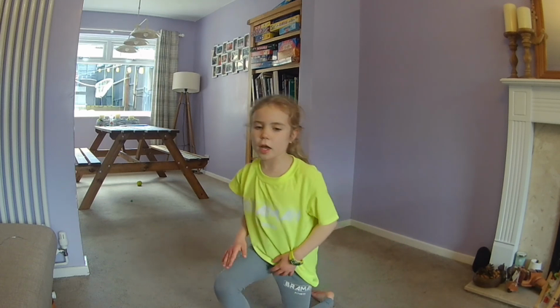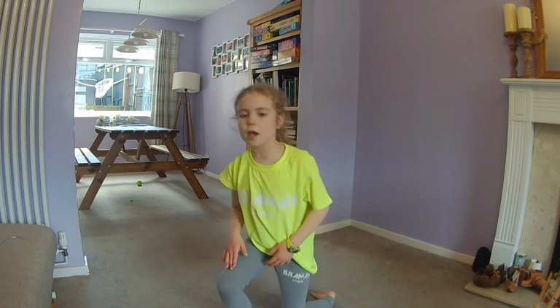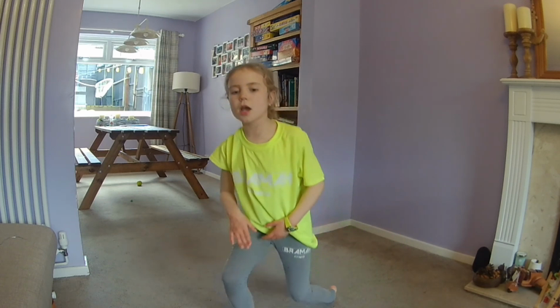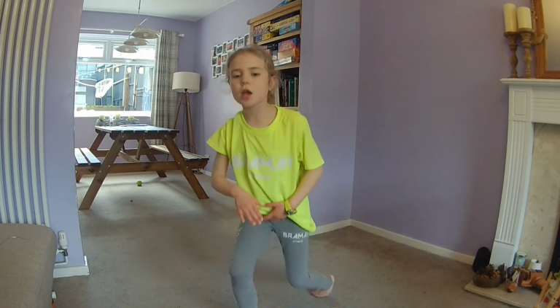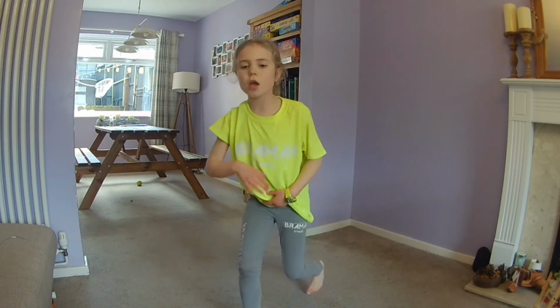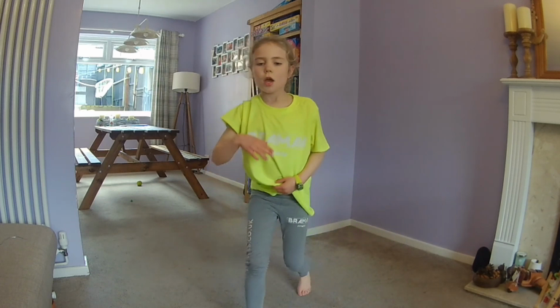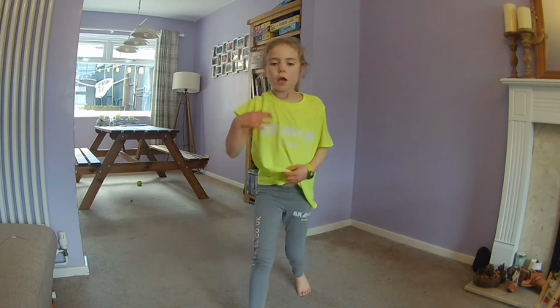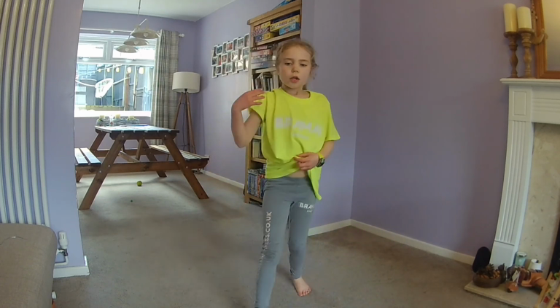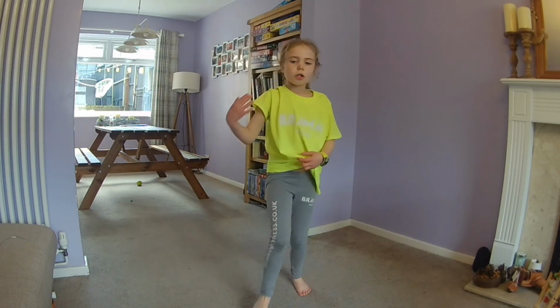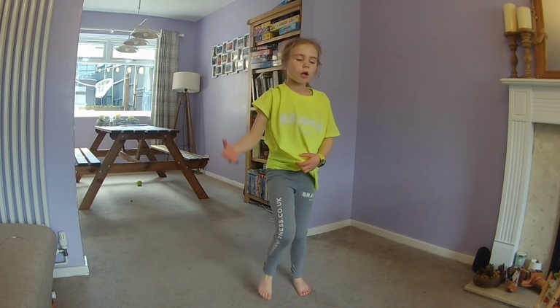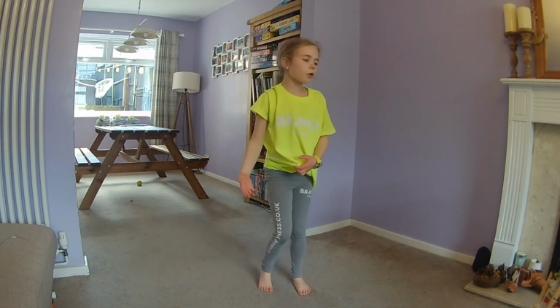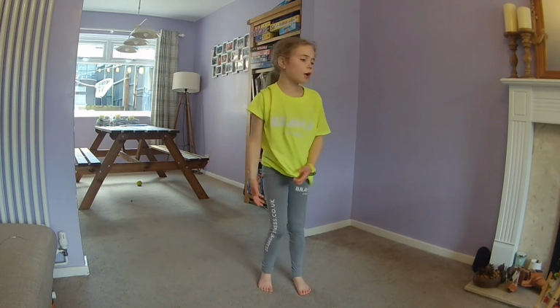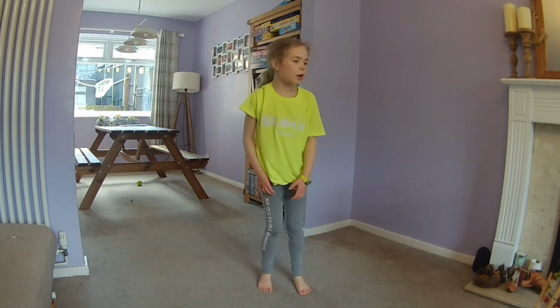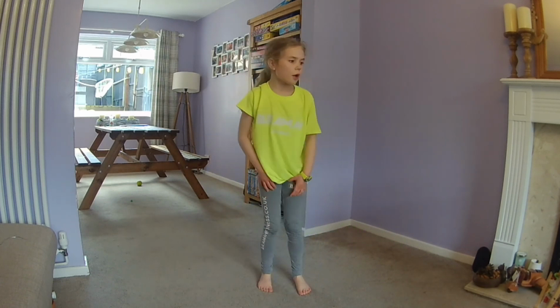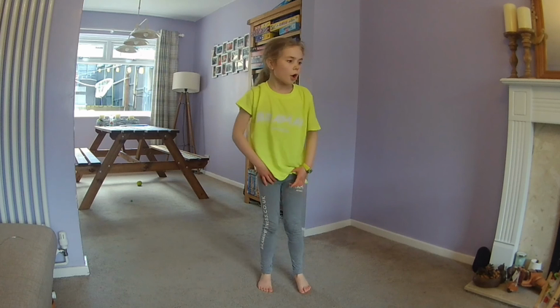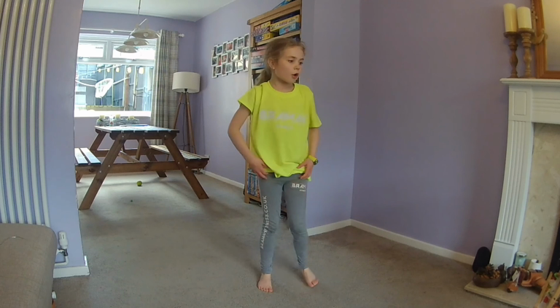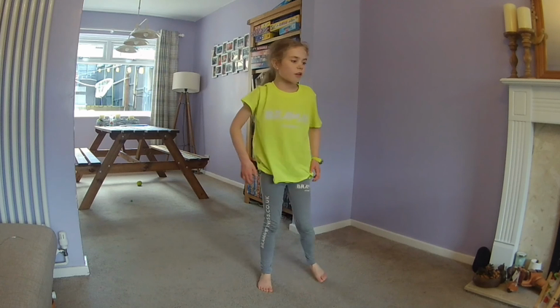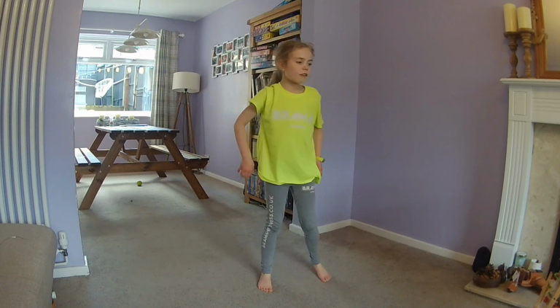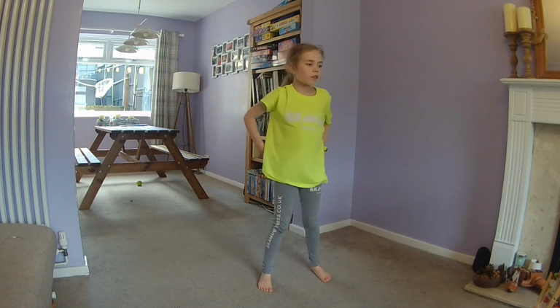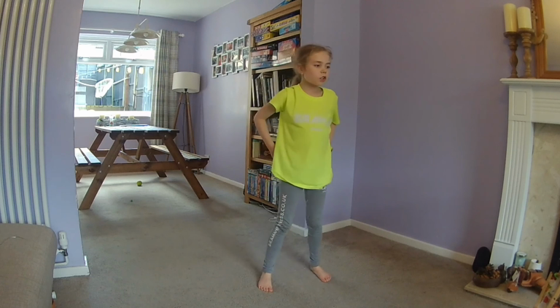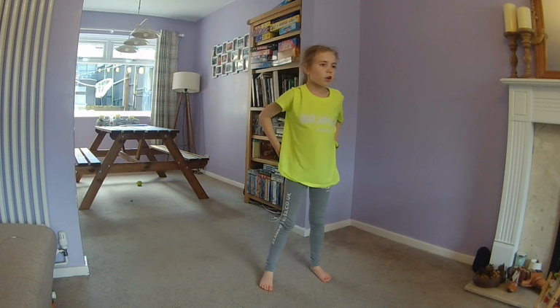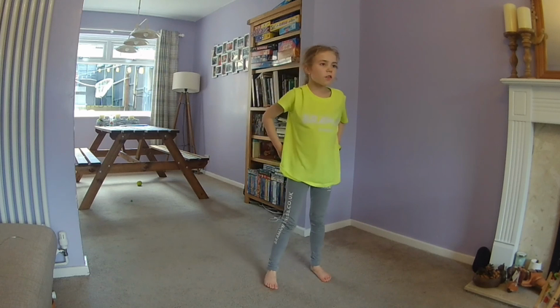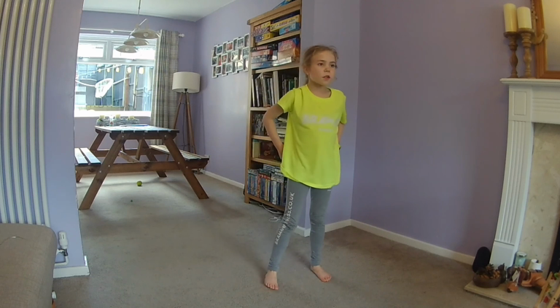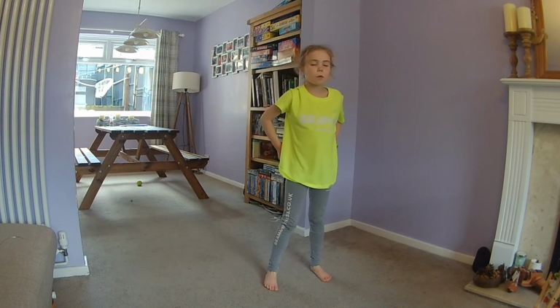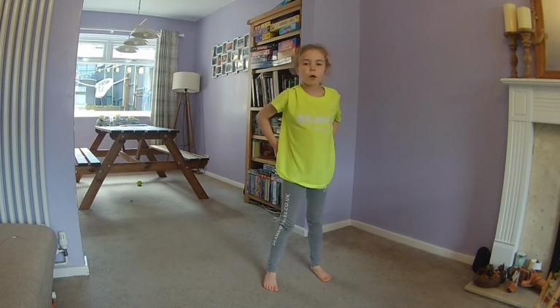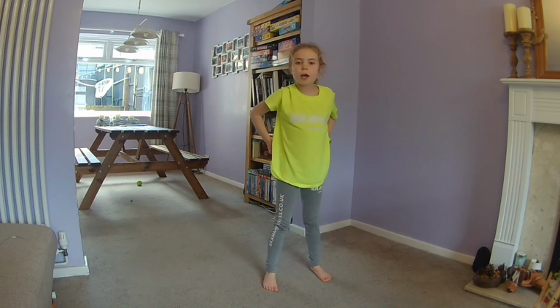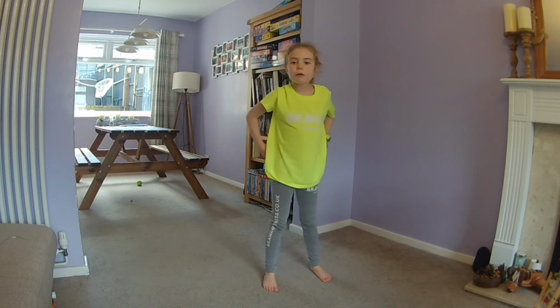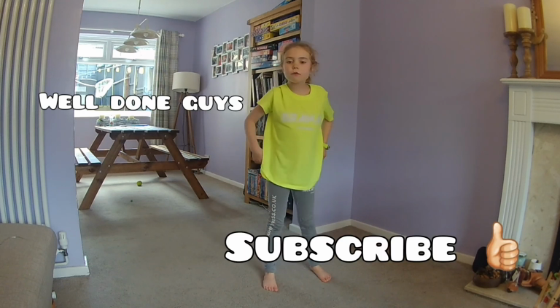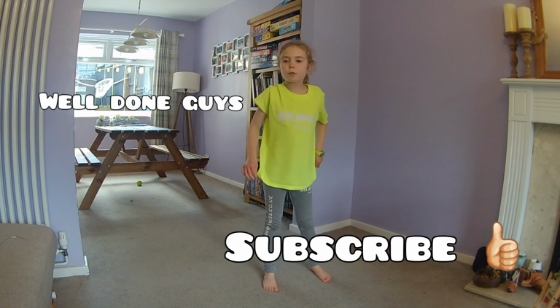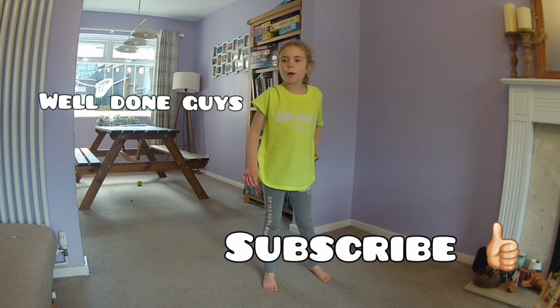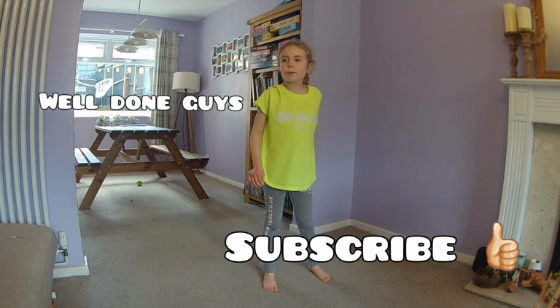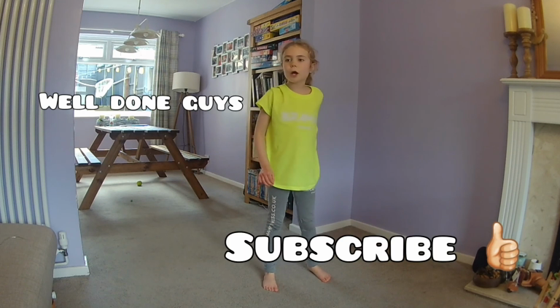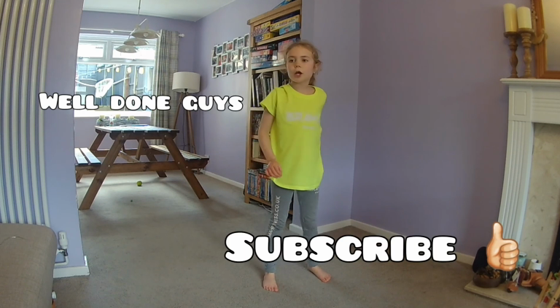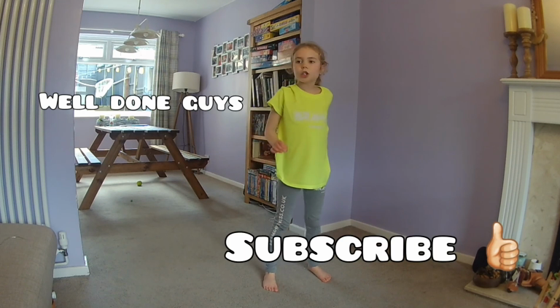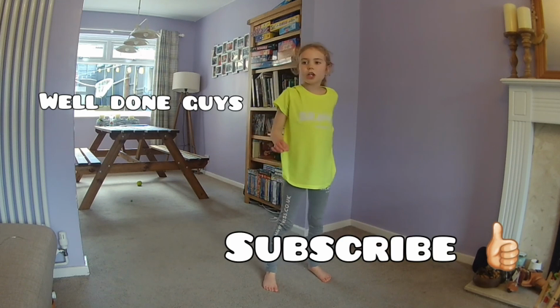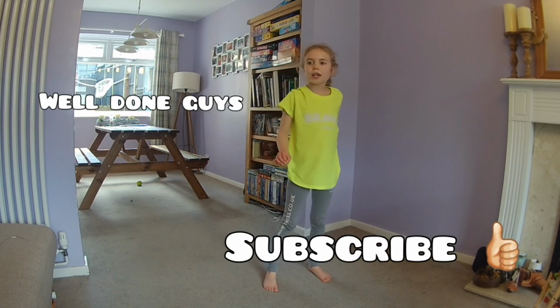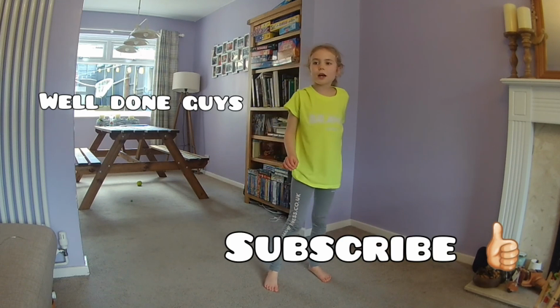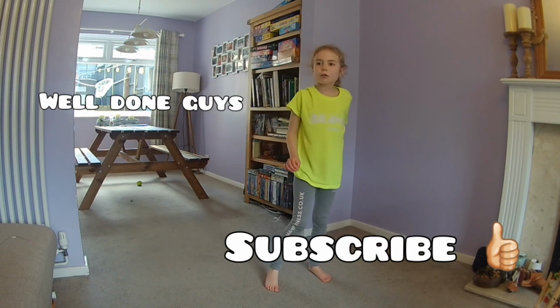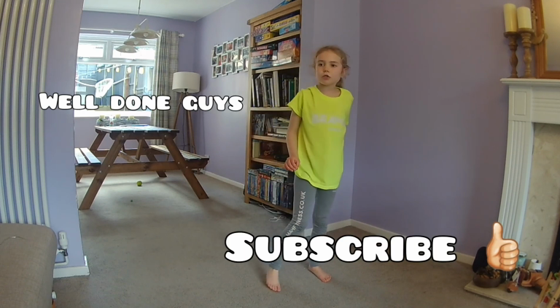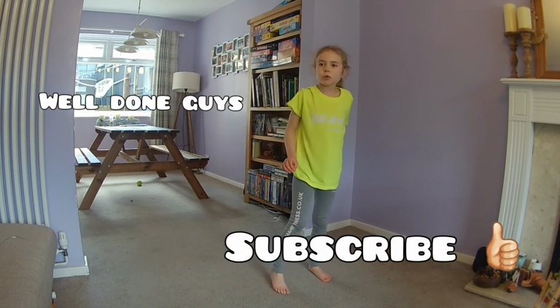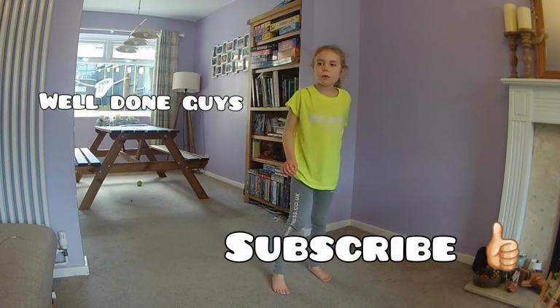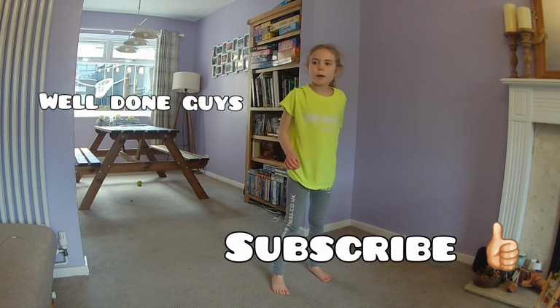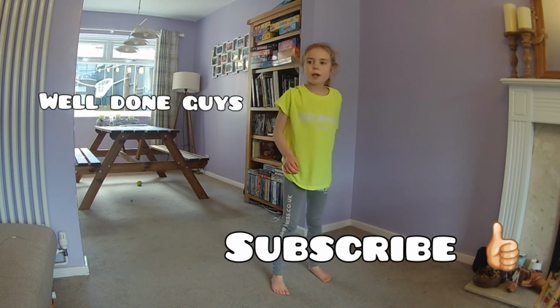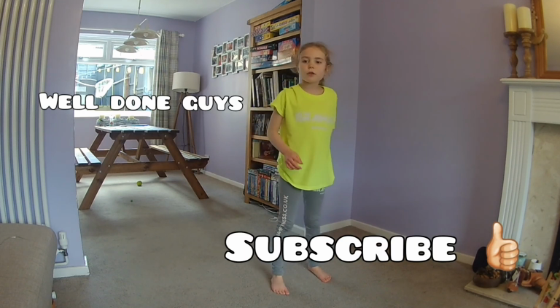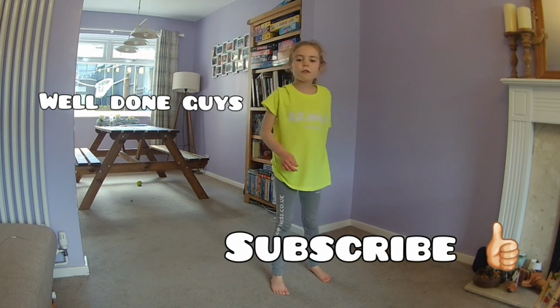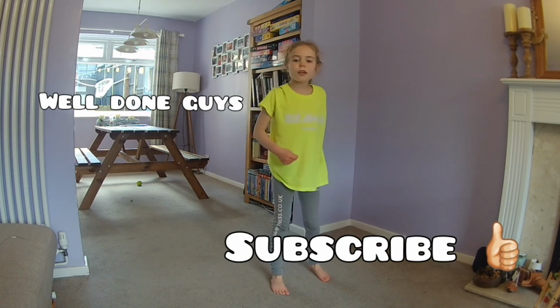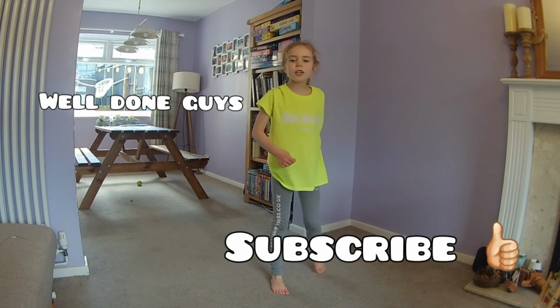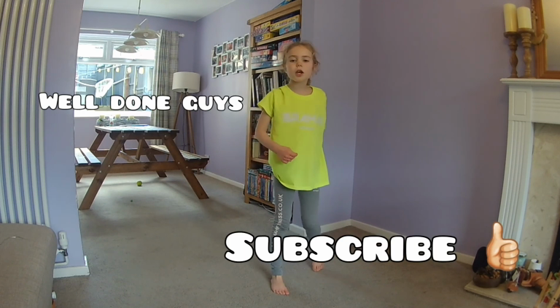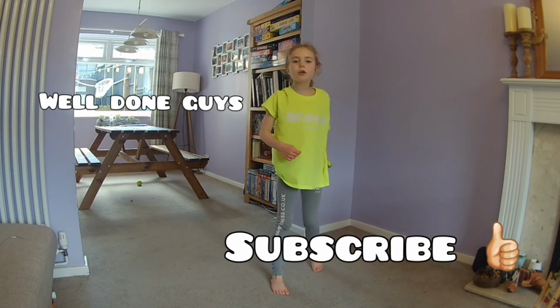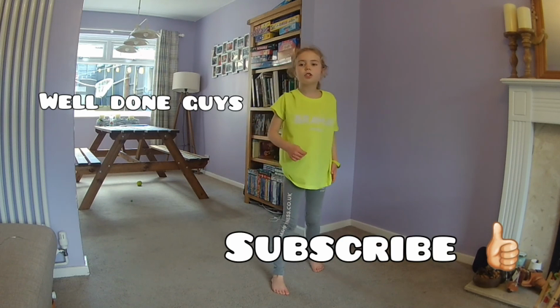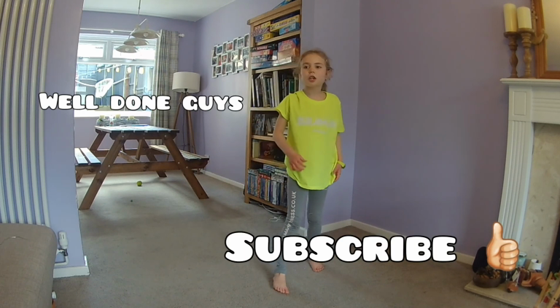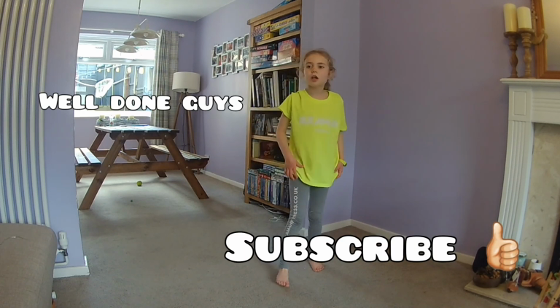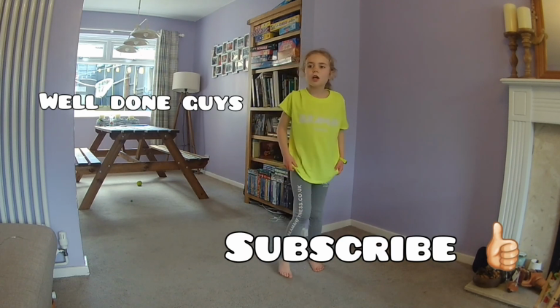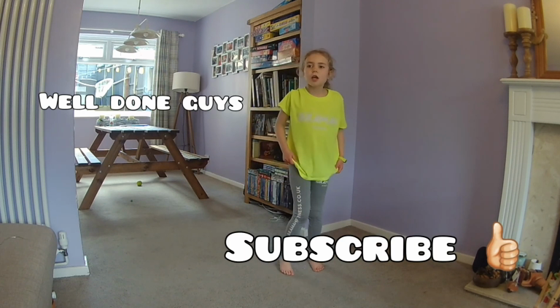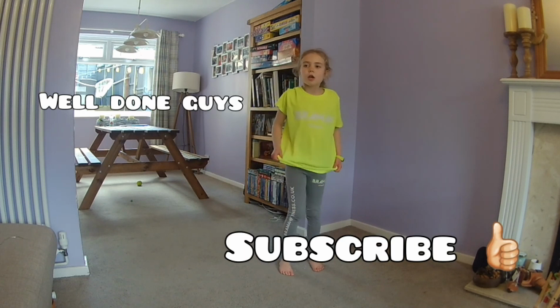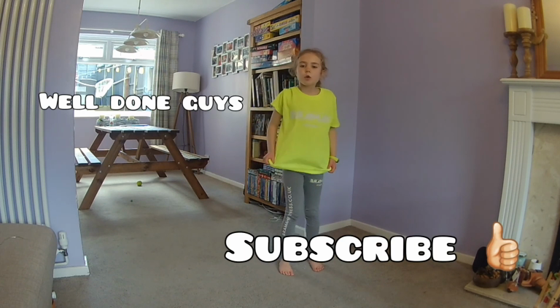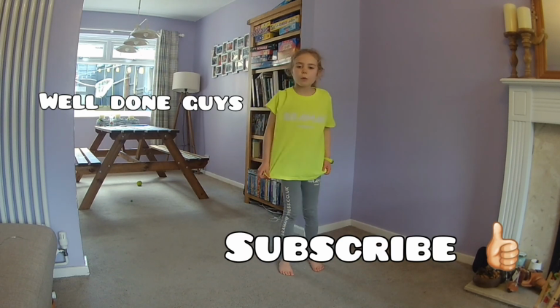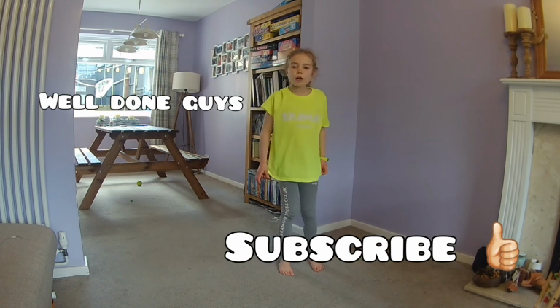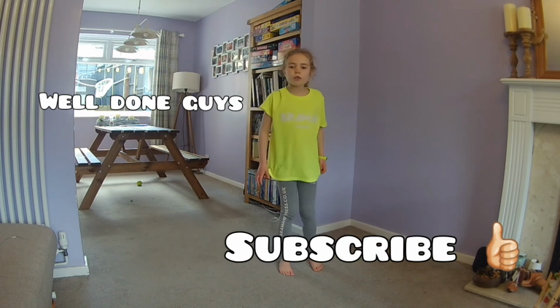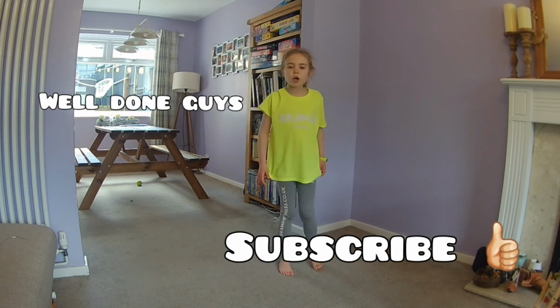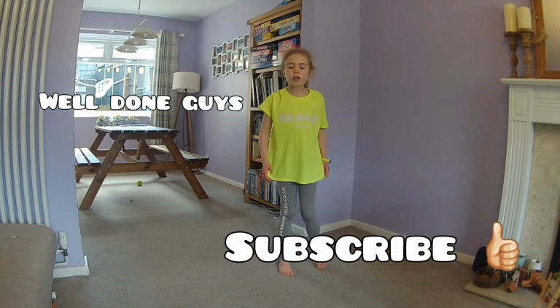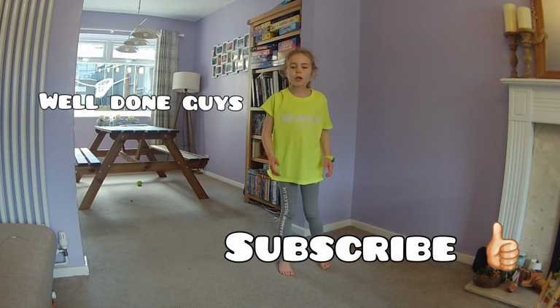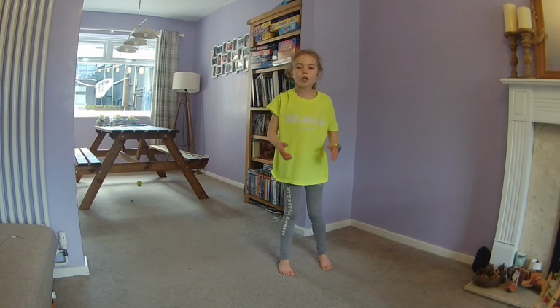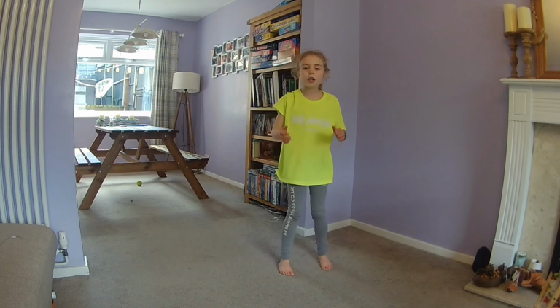Well done everybody, you've done it! Hope you enjoyed this workout. Remember to check out some of my other videos. Well done!